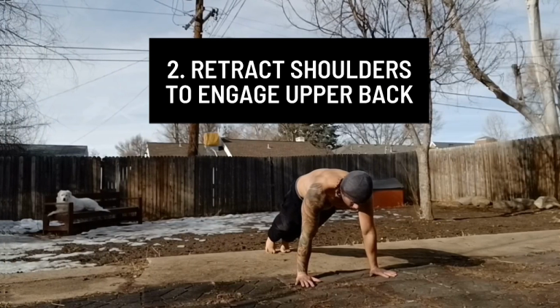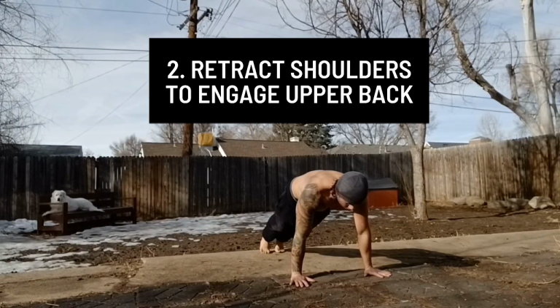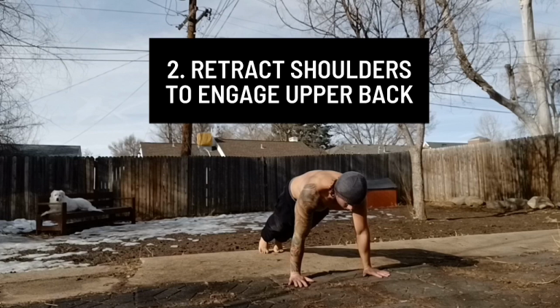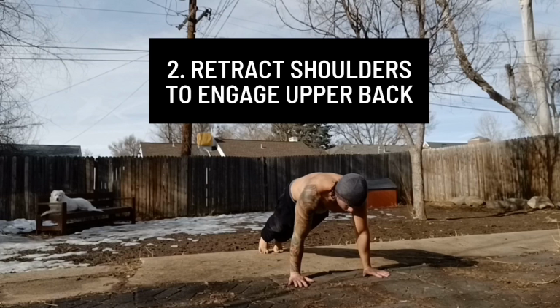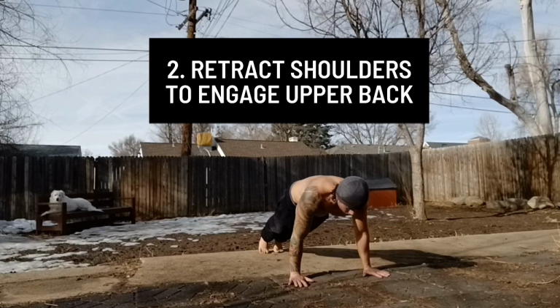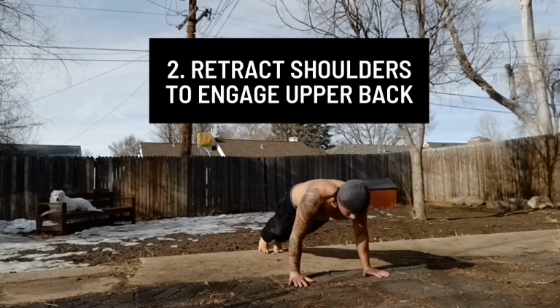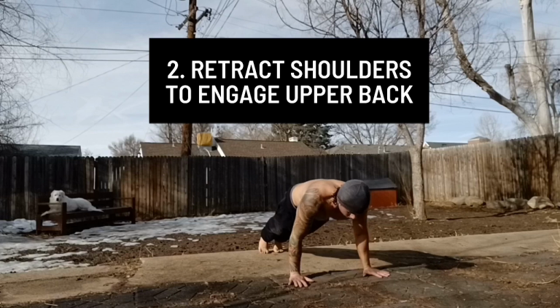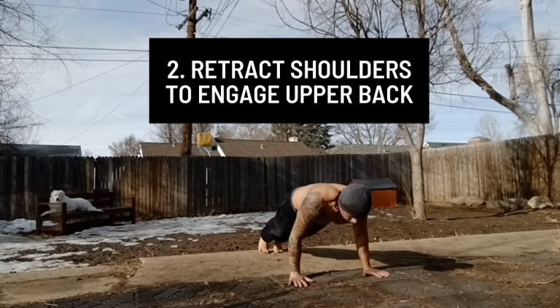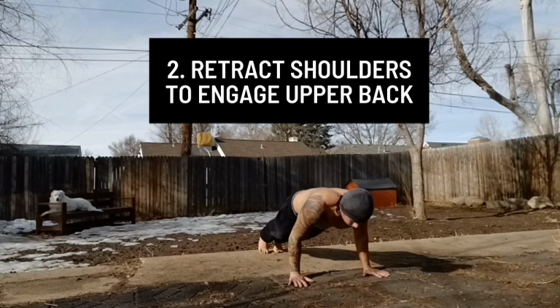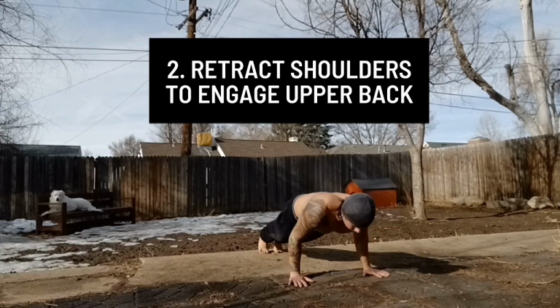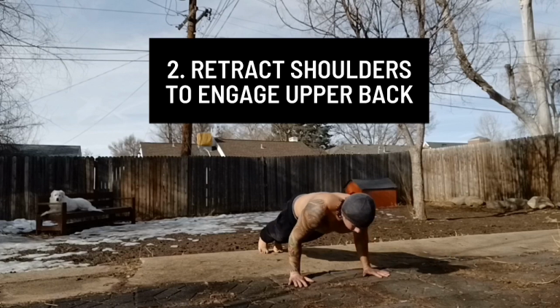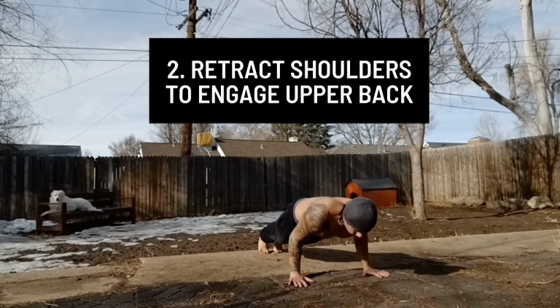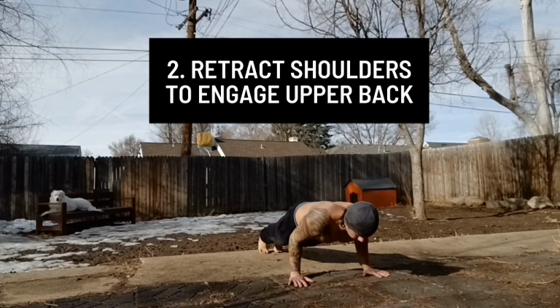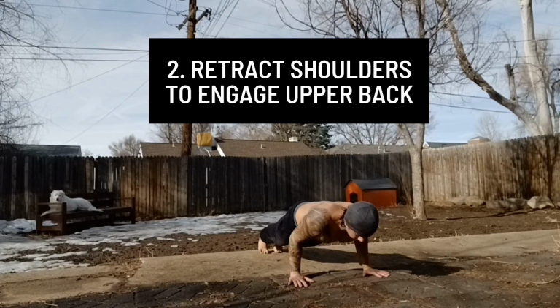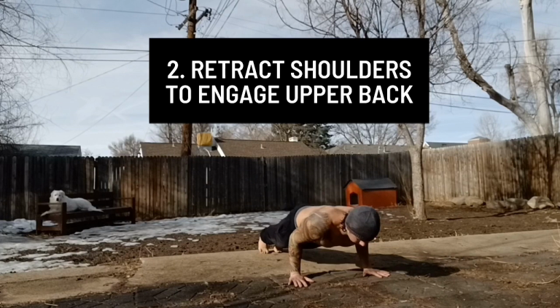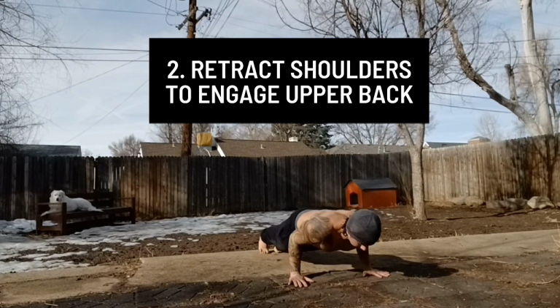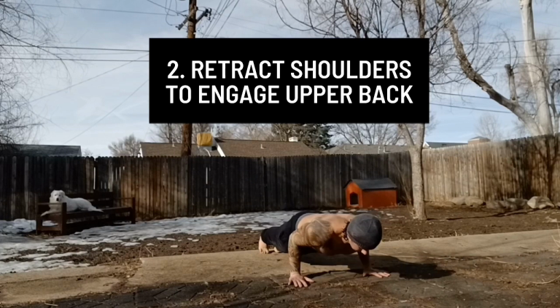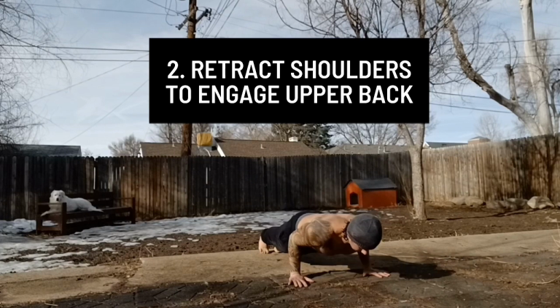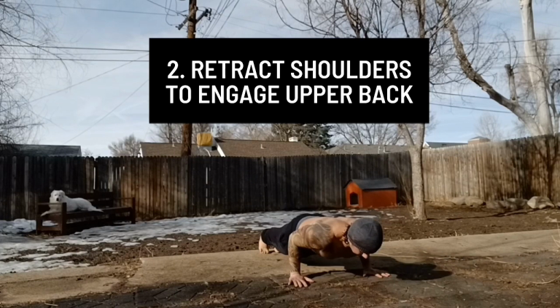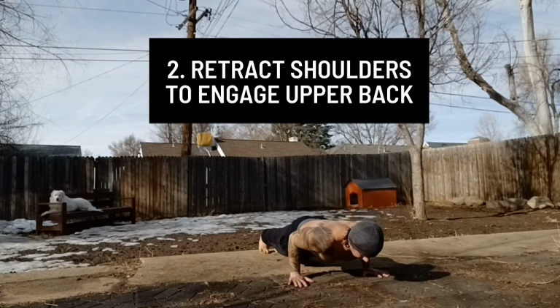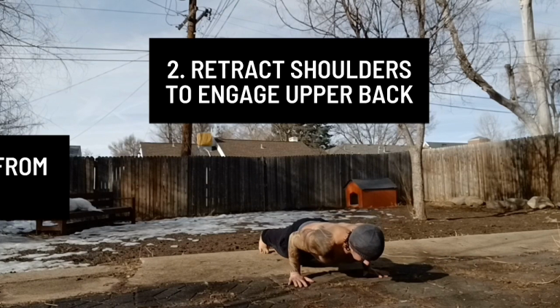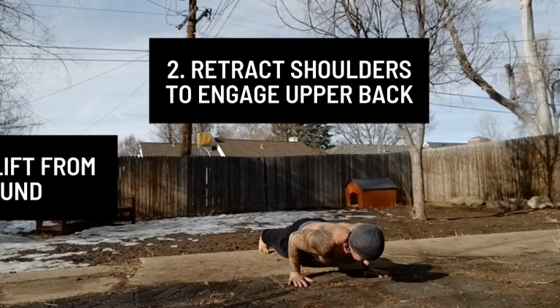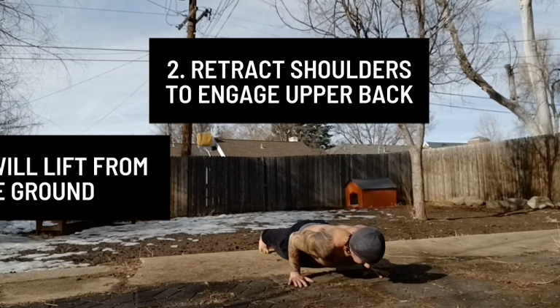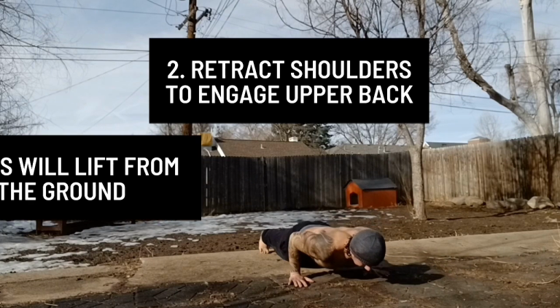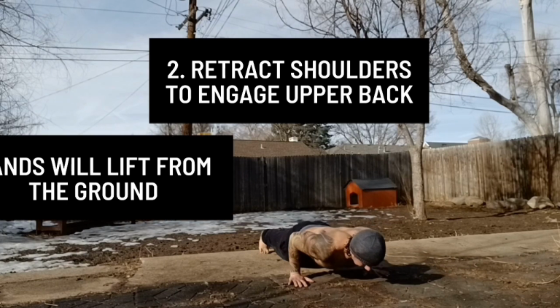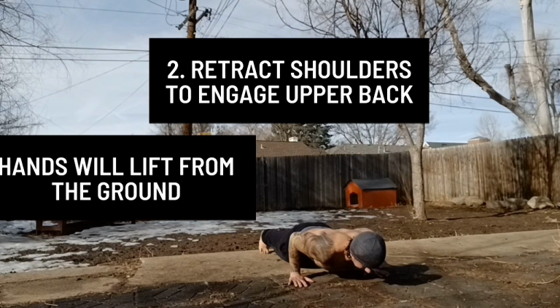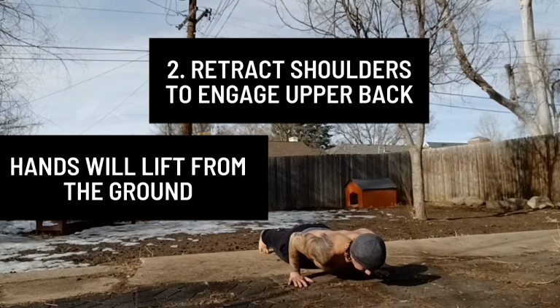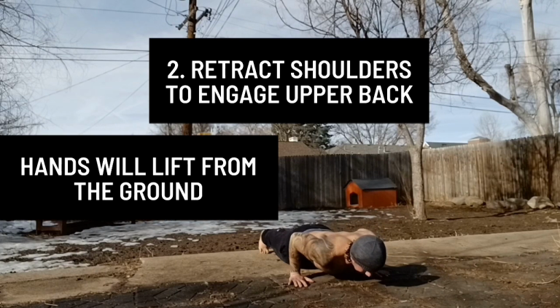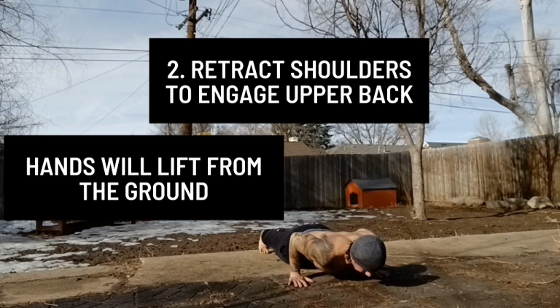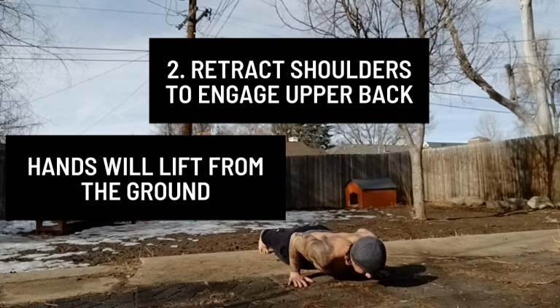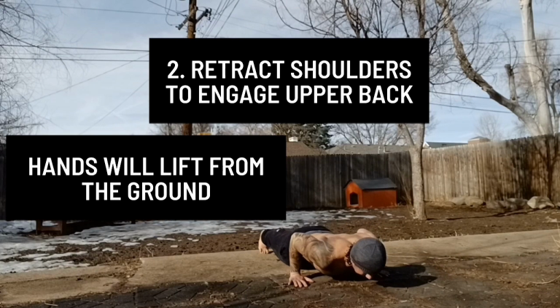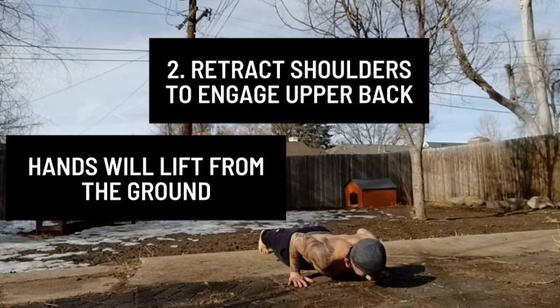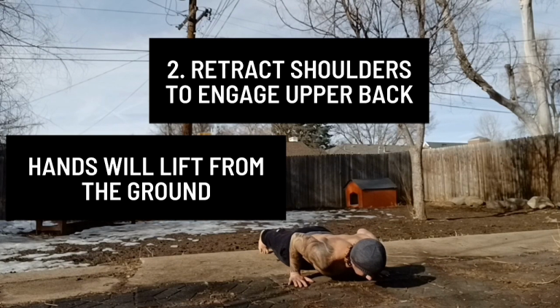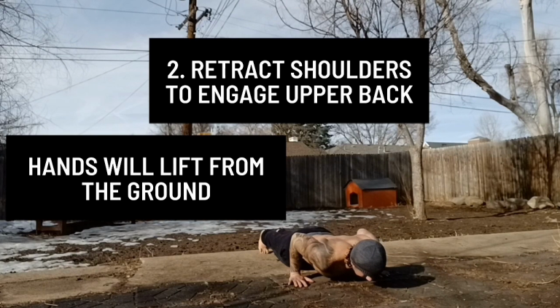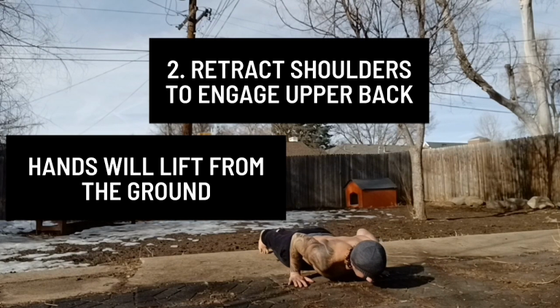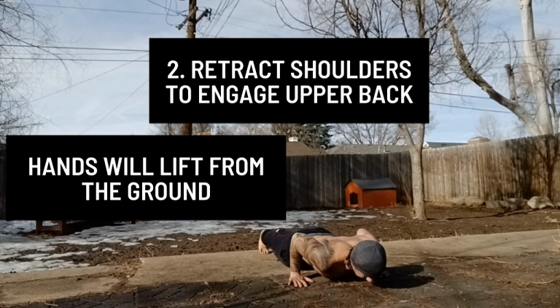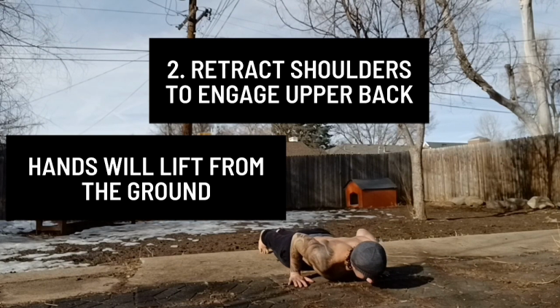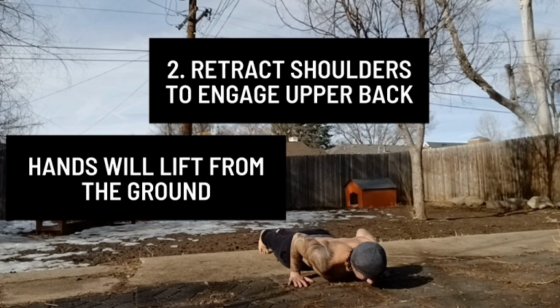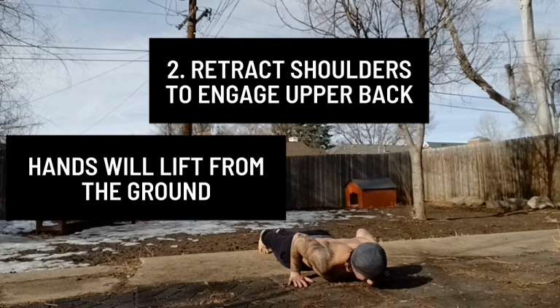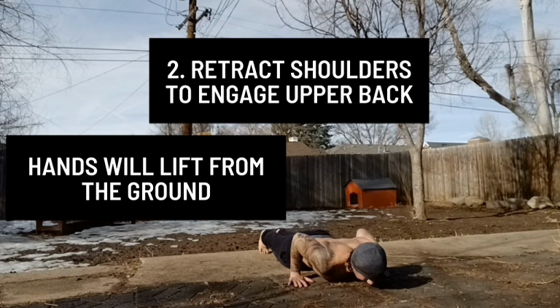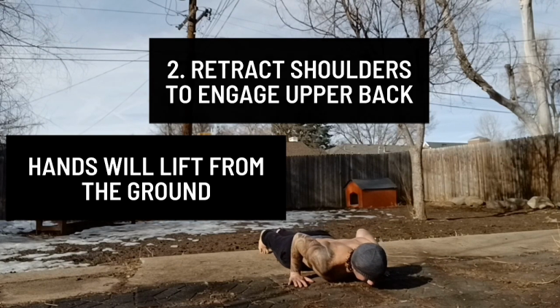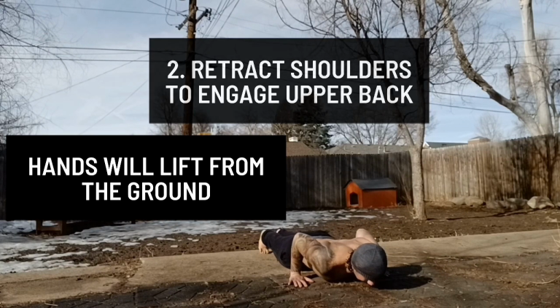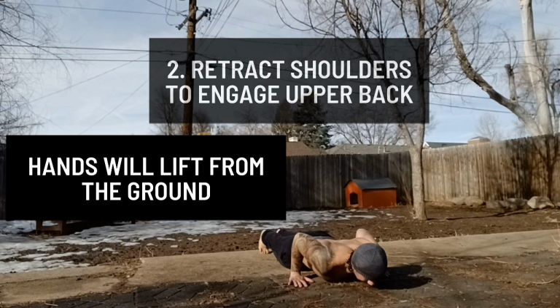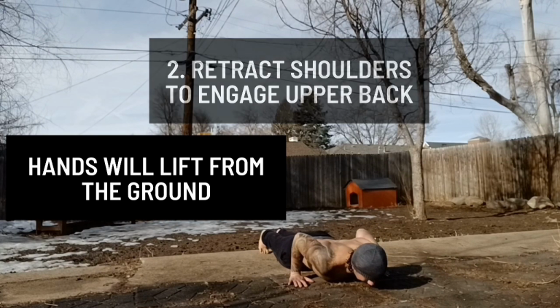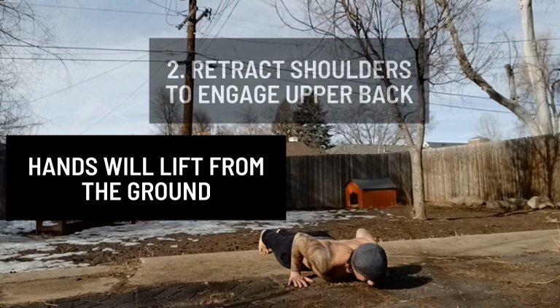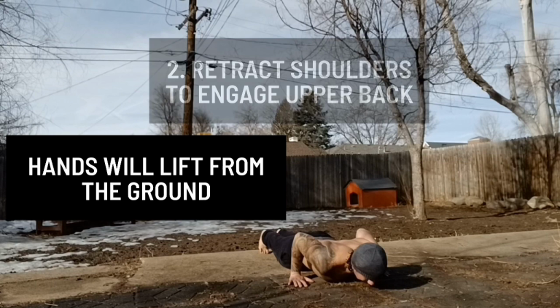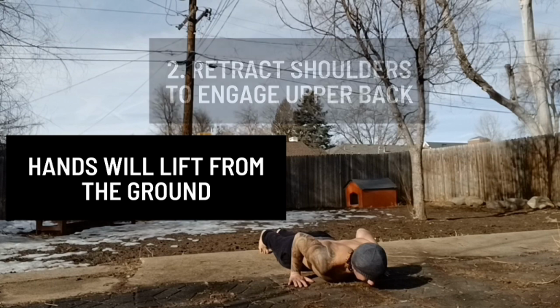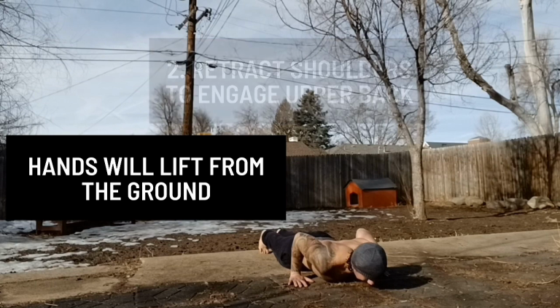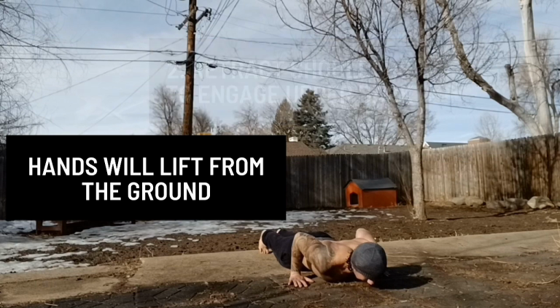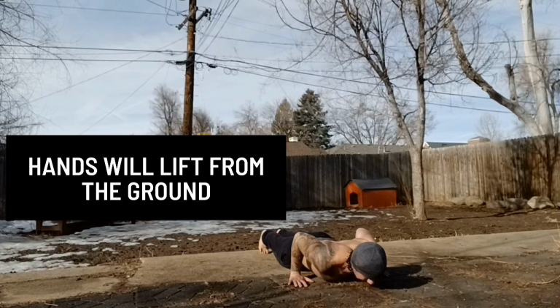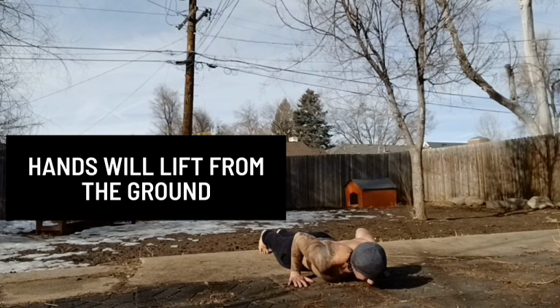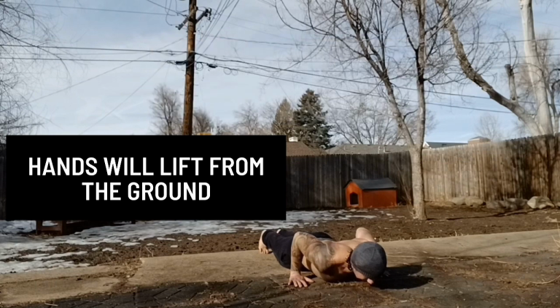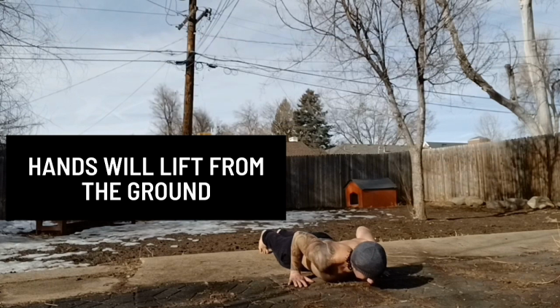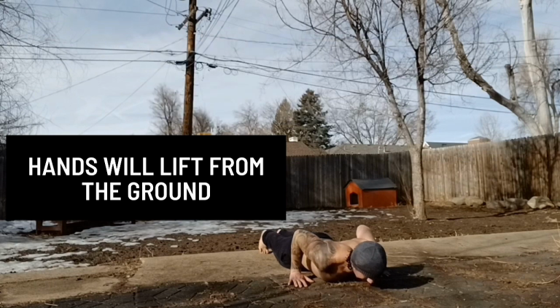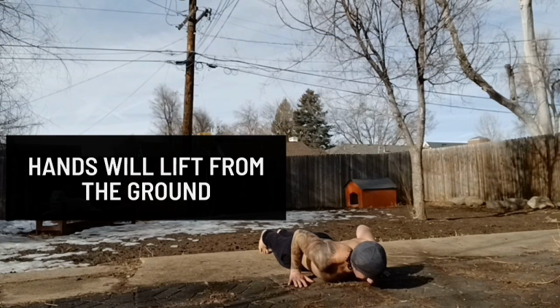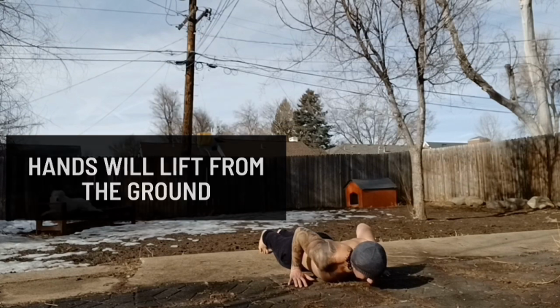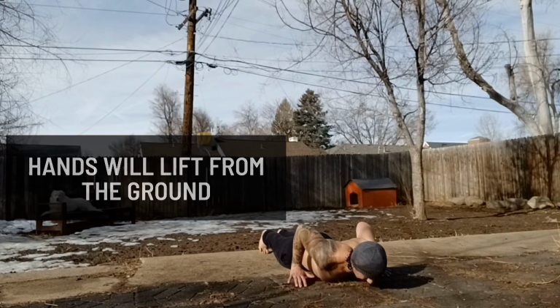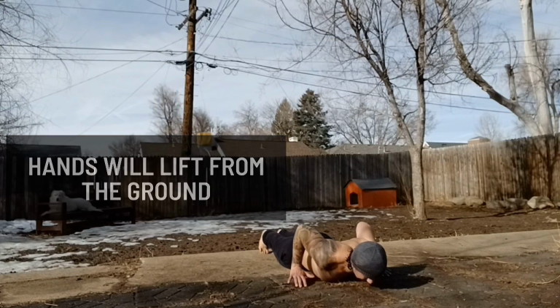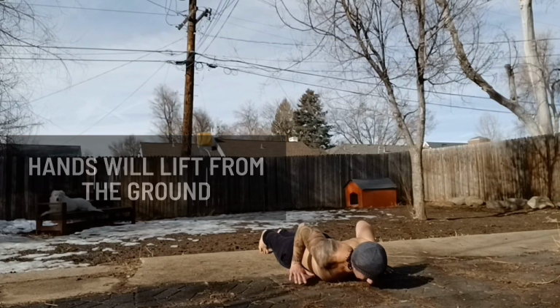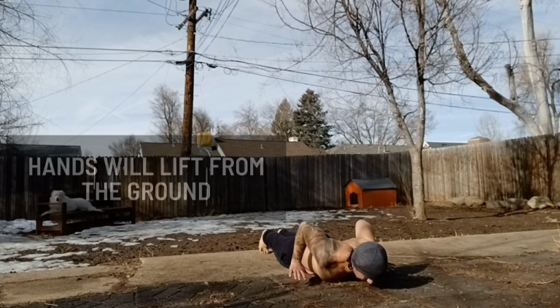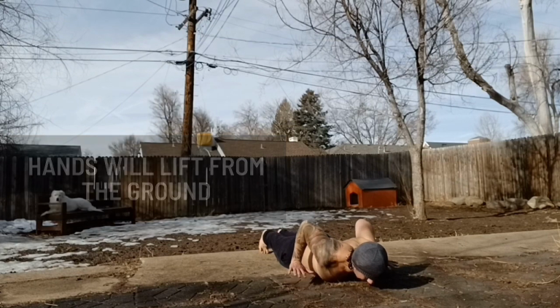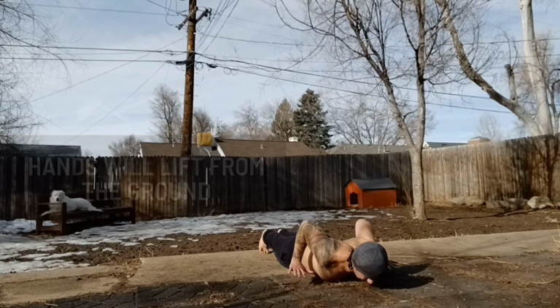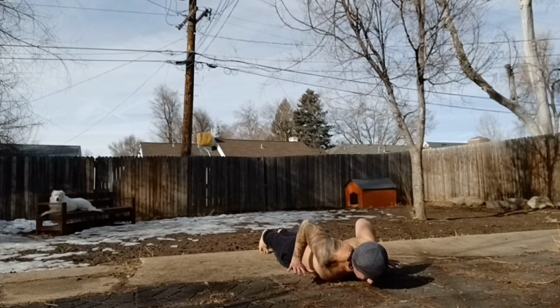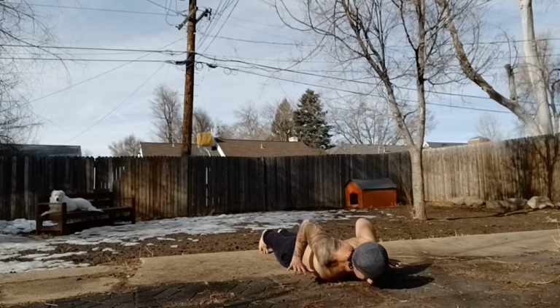This should cause your hands to lift a few inches from the ground. Maintain this upper back tightness at all times when in the bottom position.